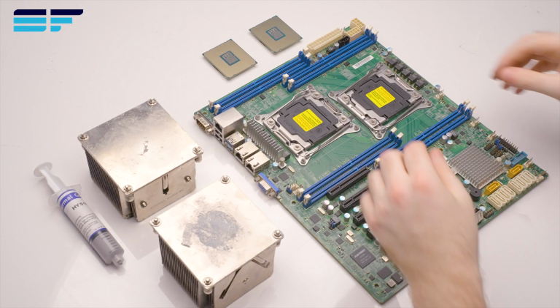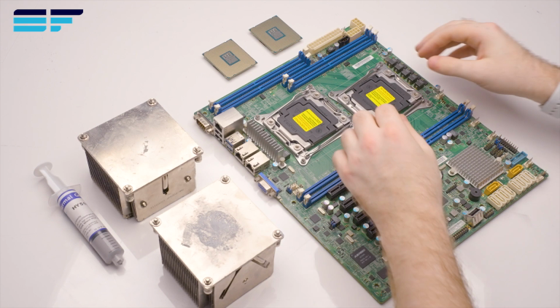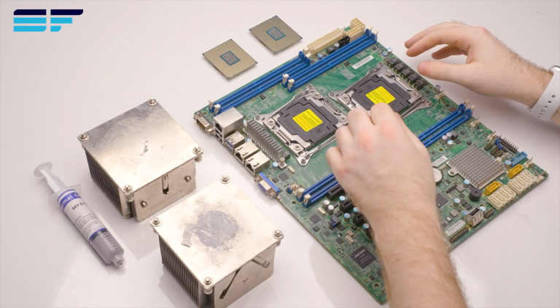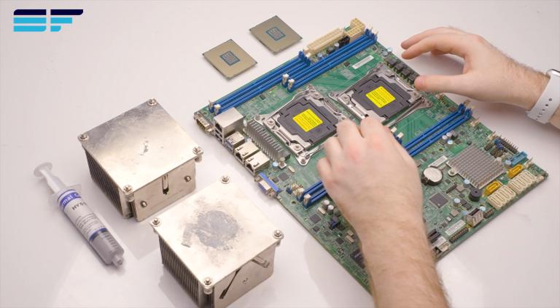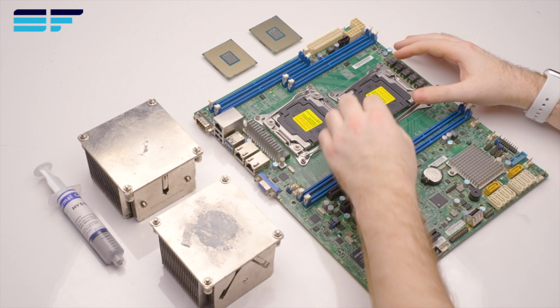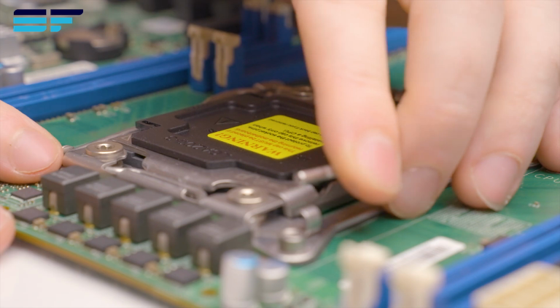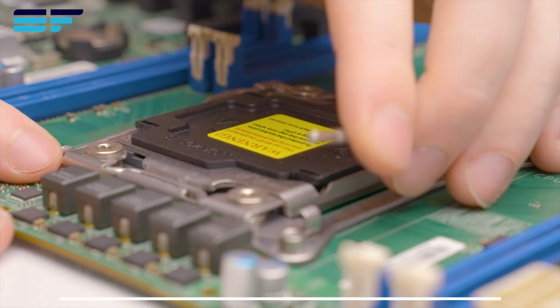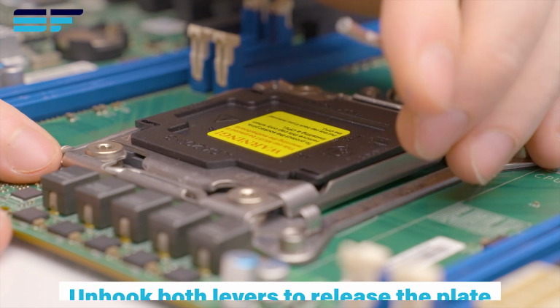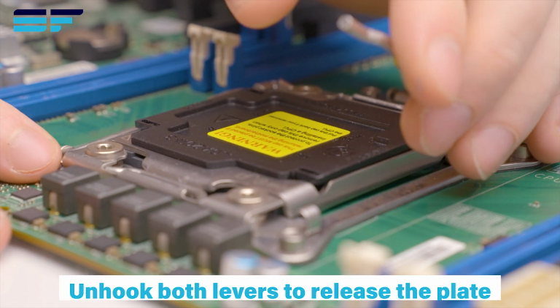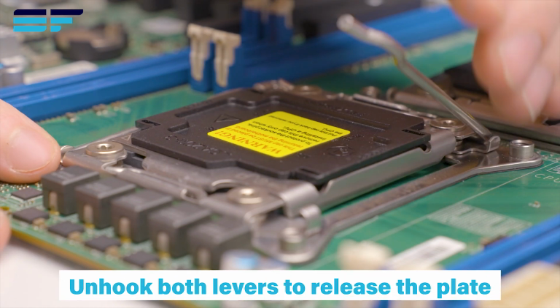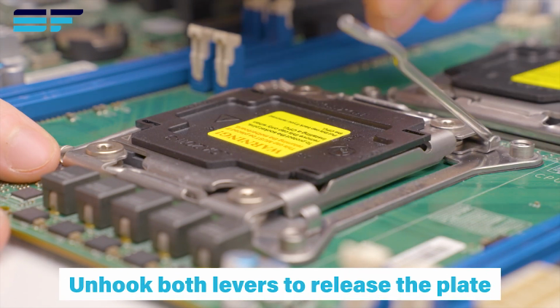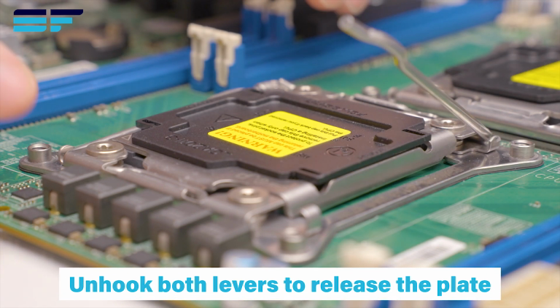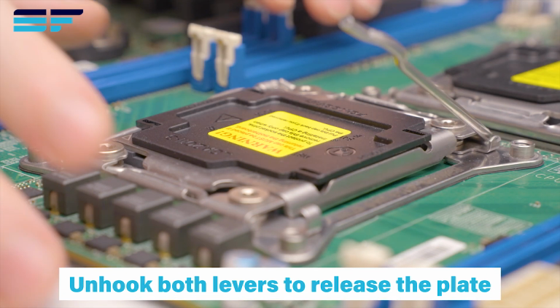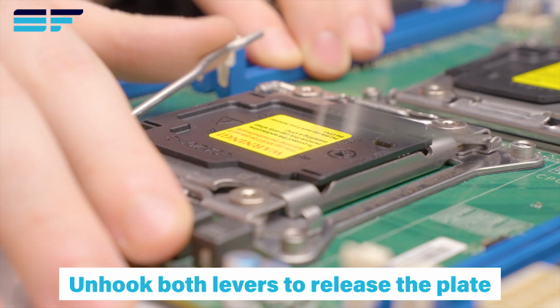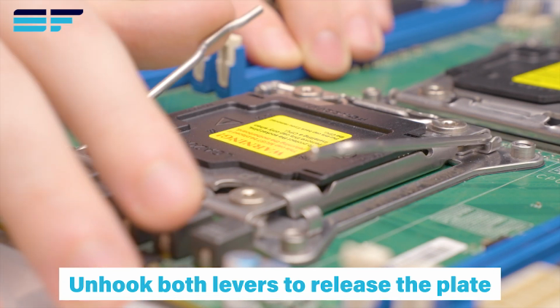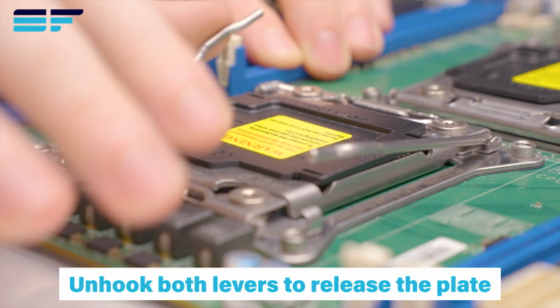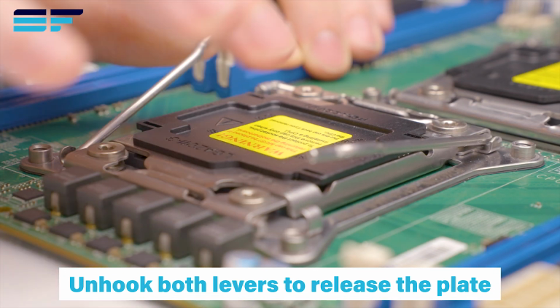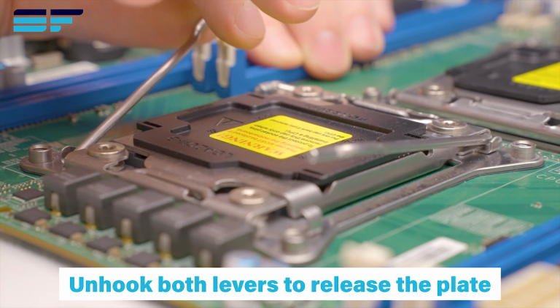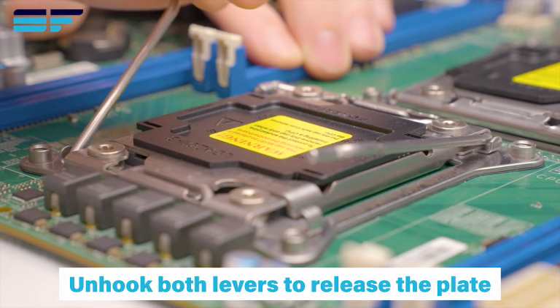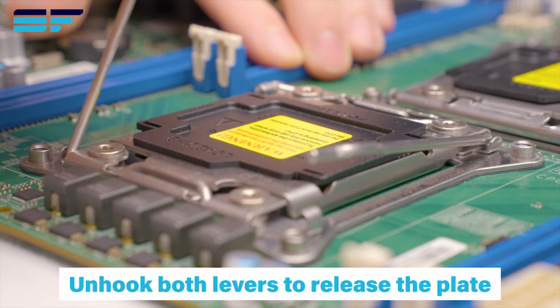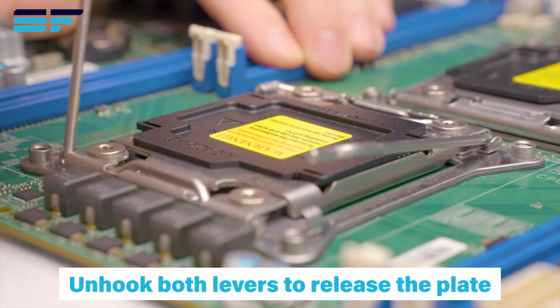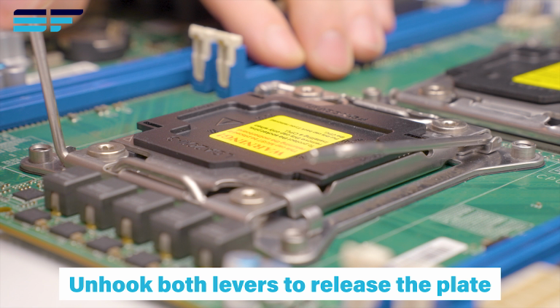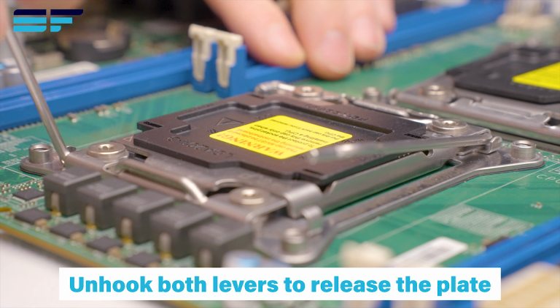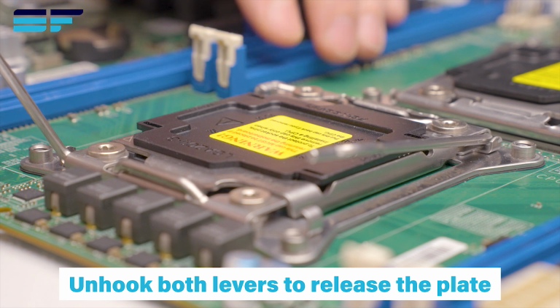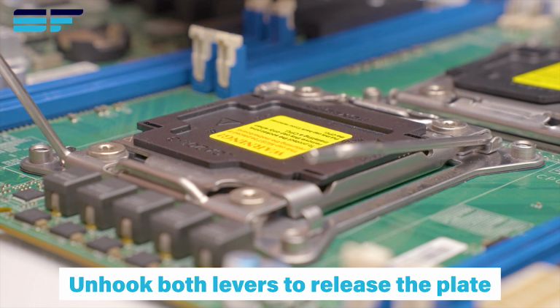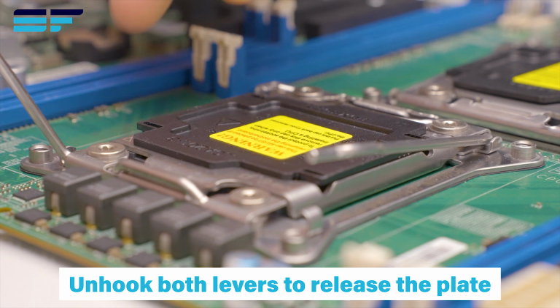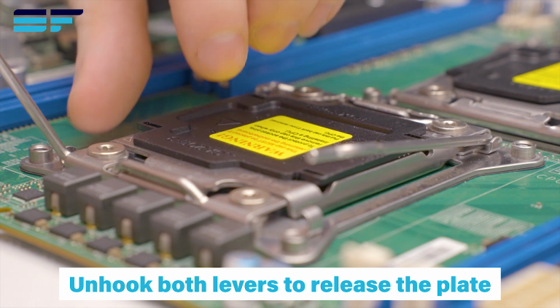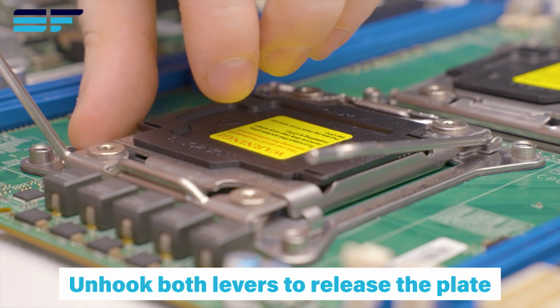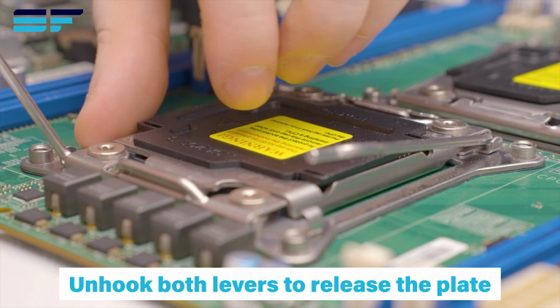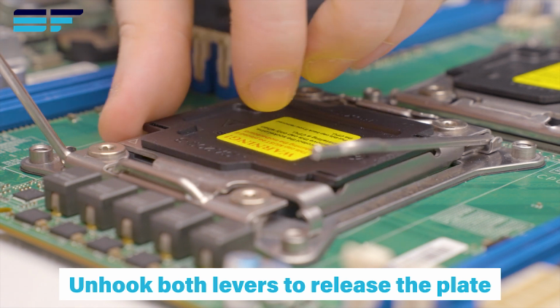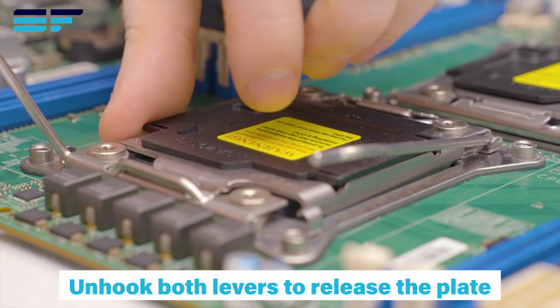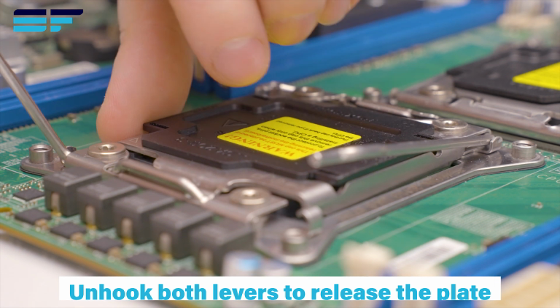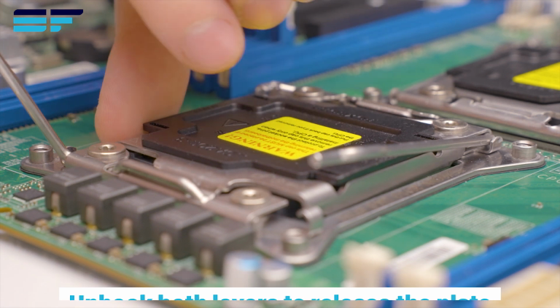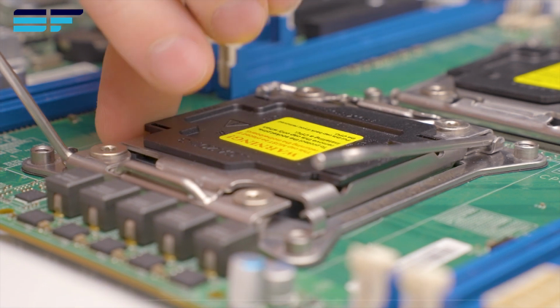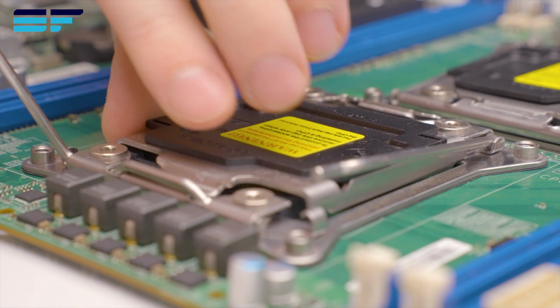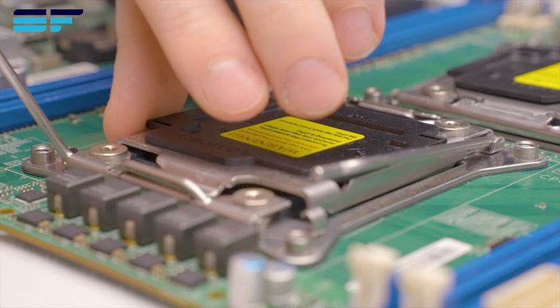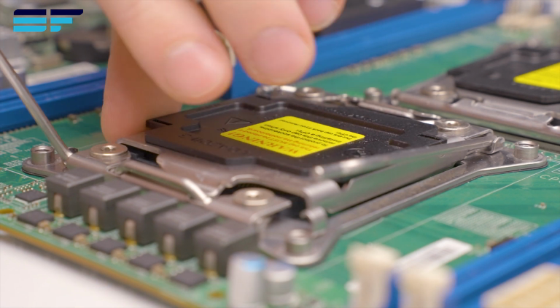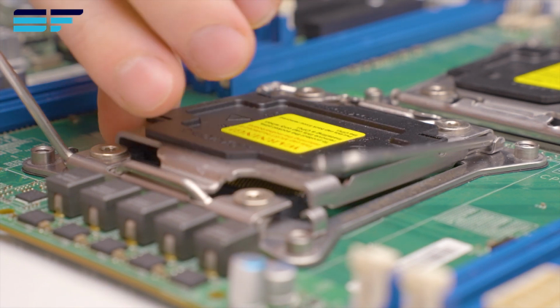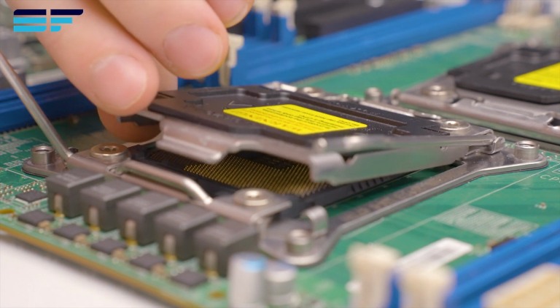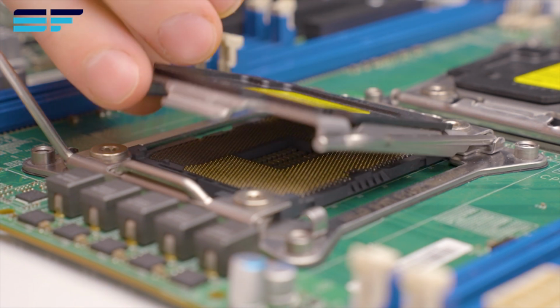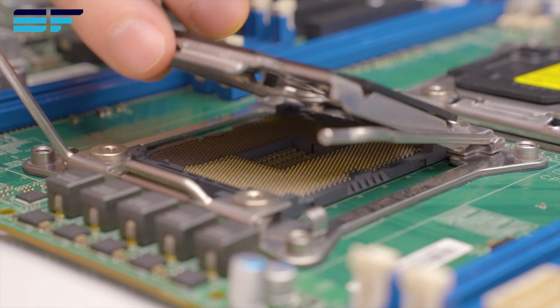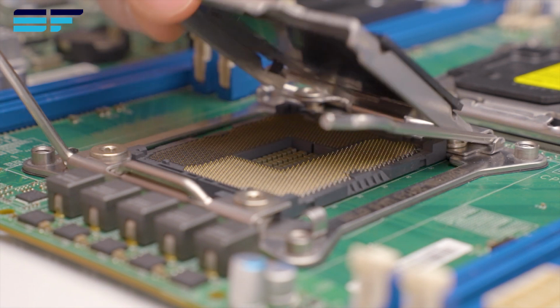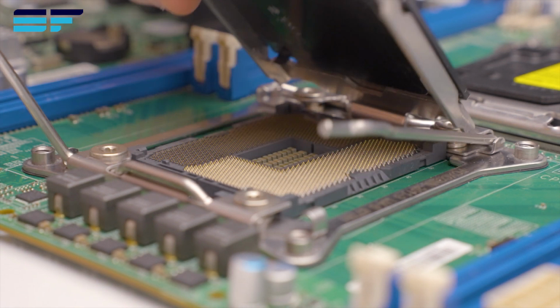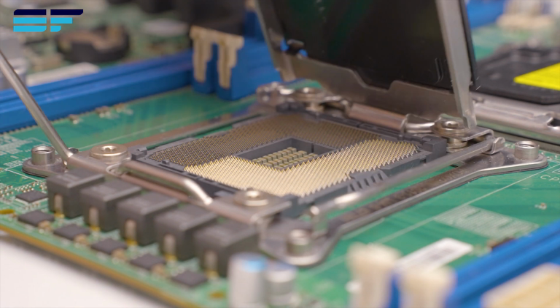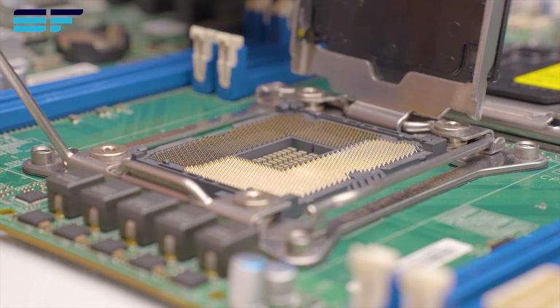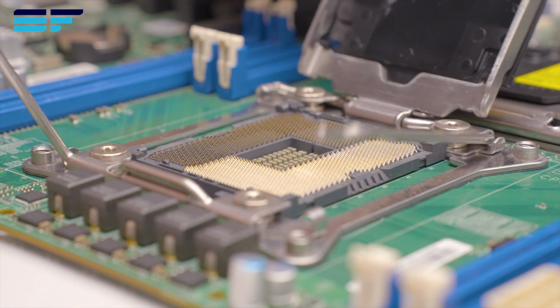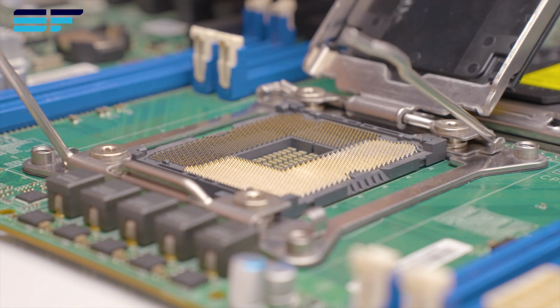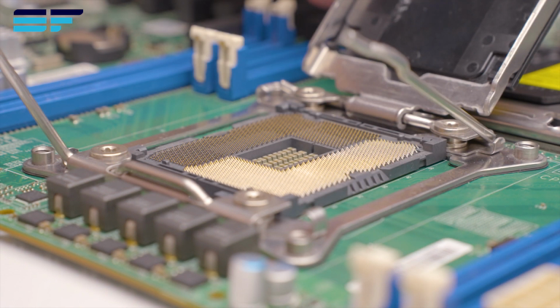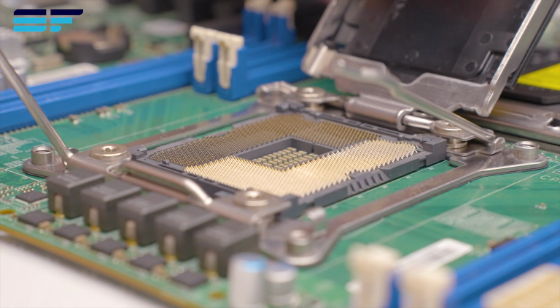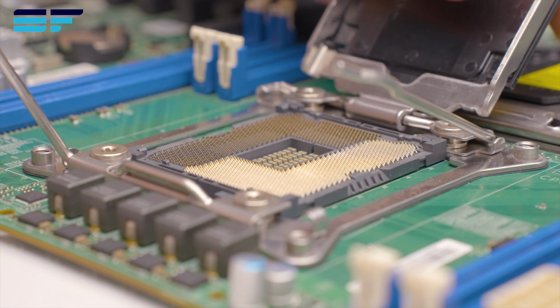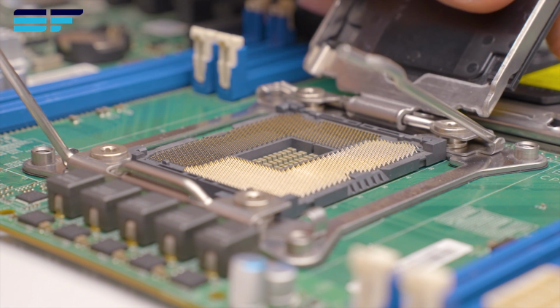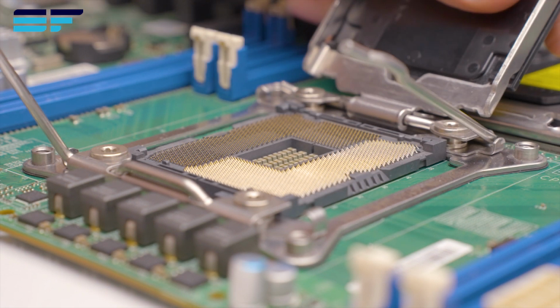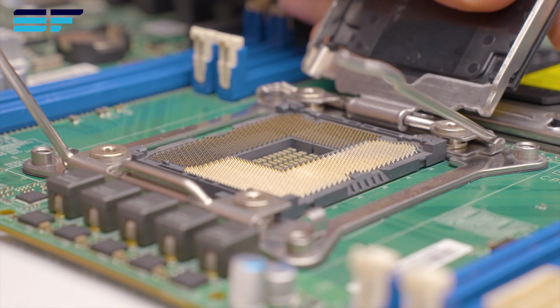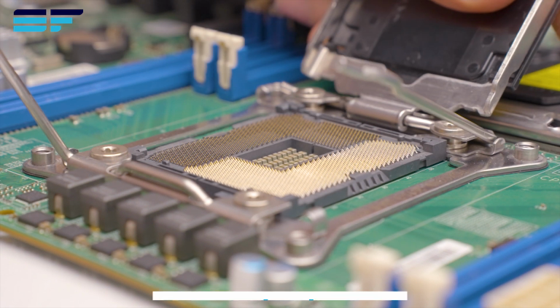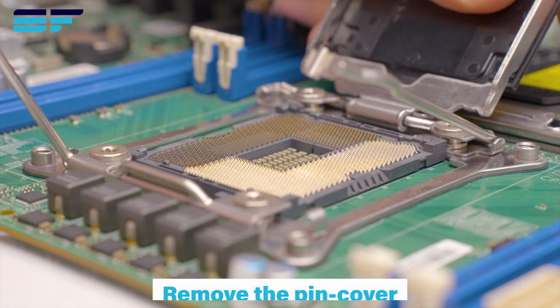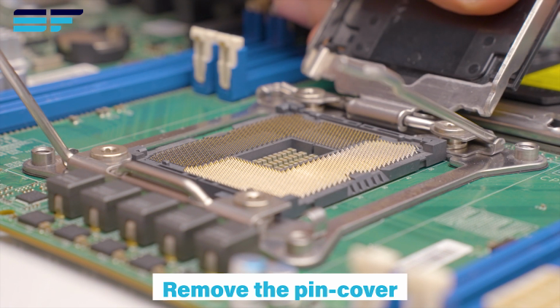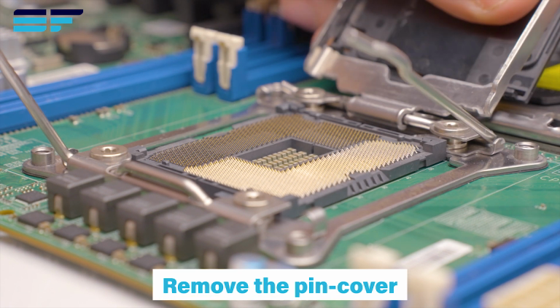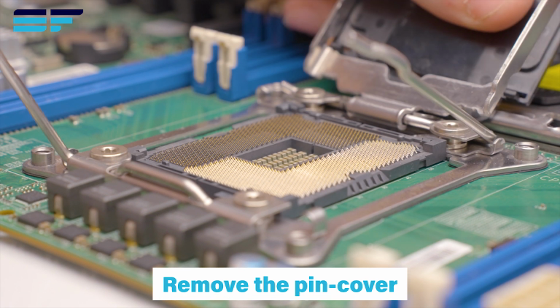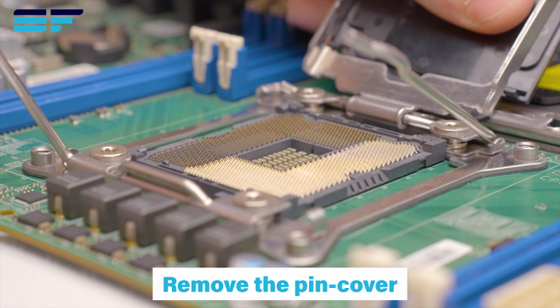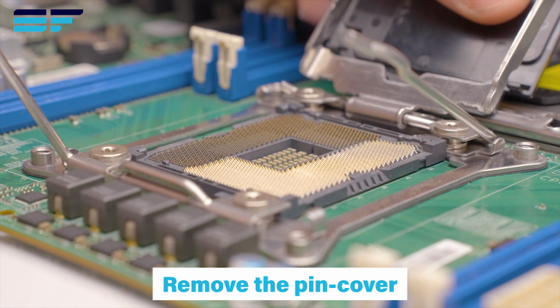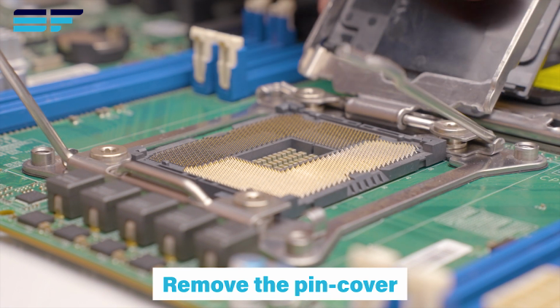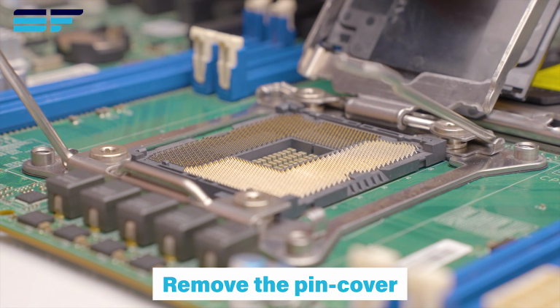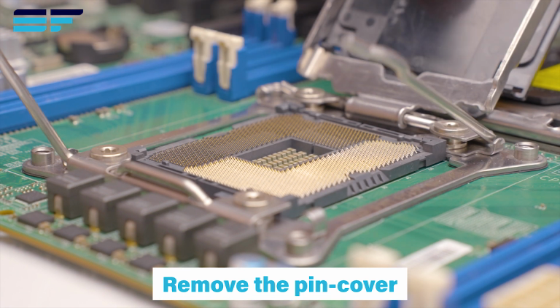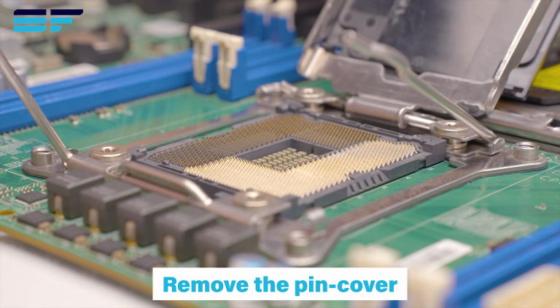Unhook both levers to release the plate. Remove the pin cover to expose the socket.